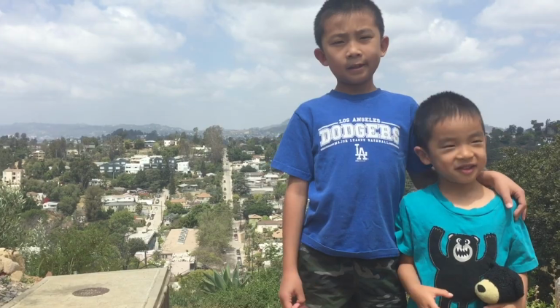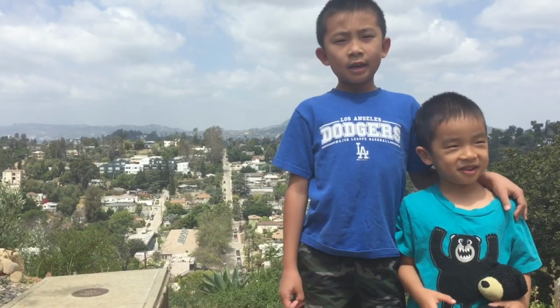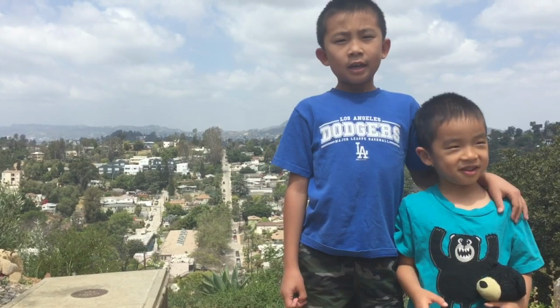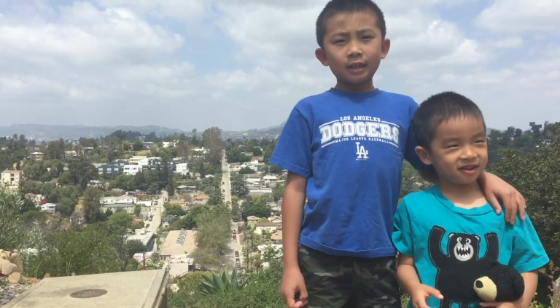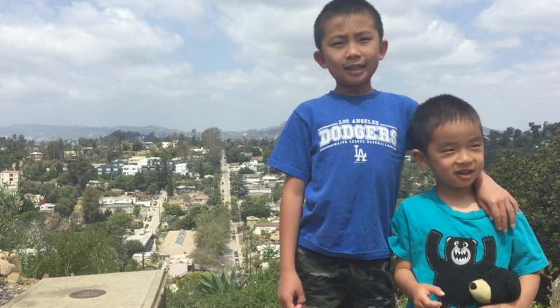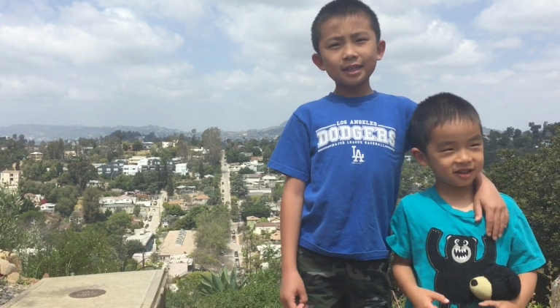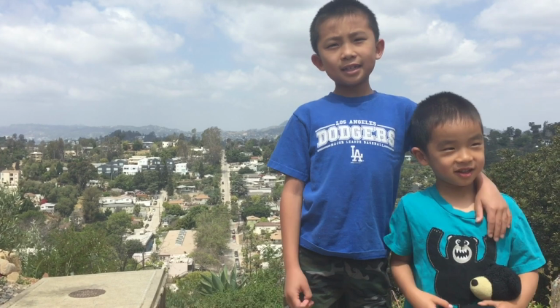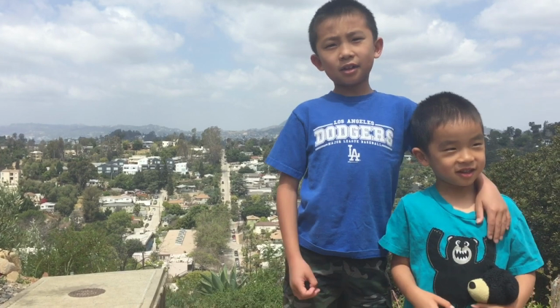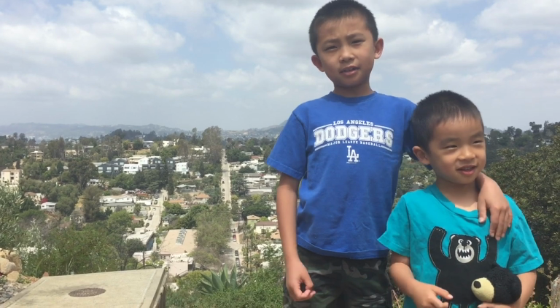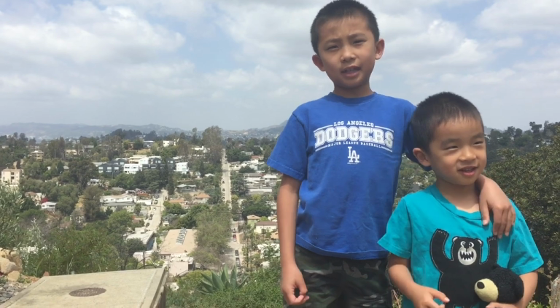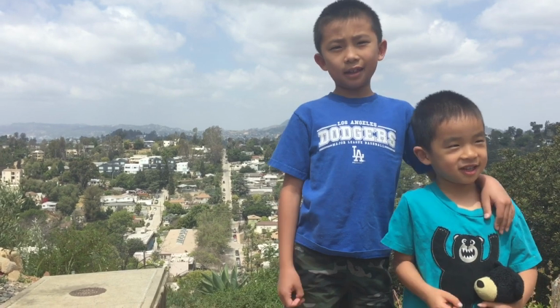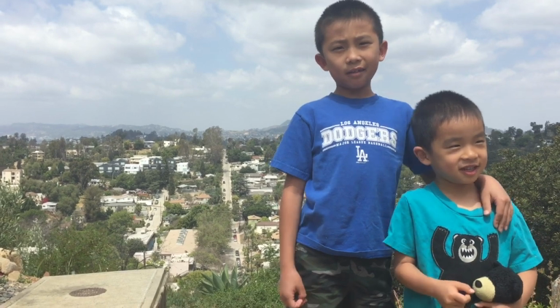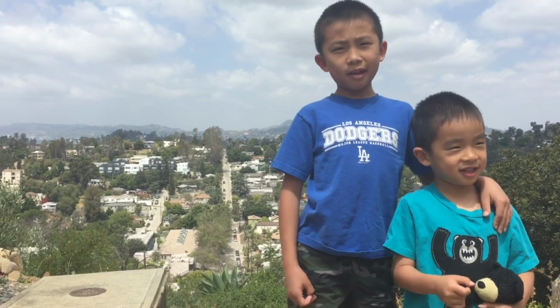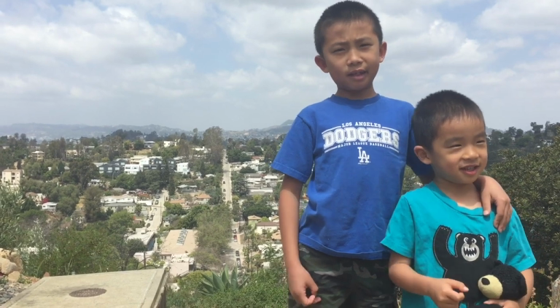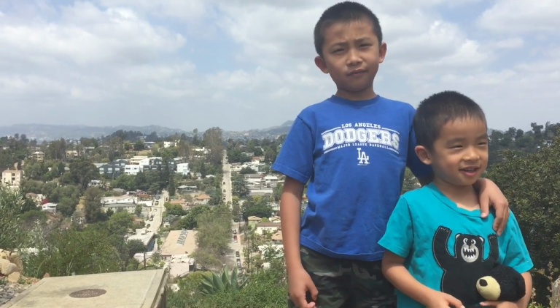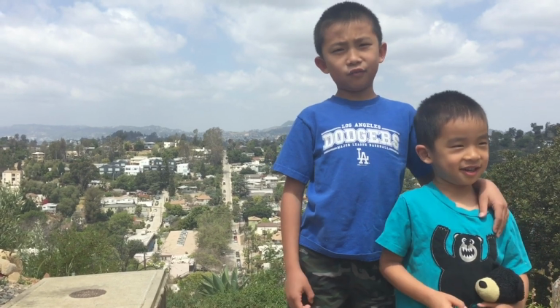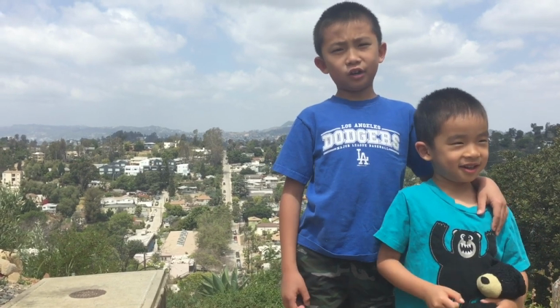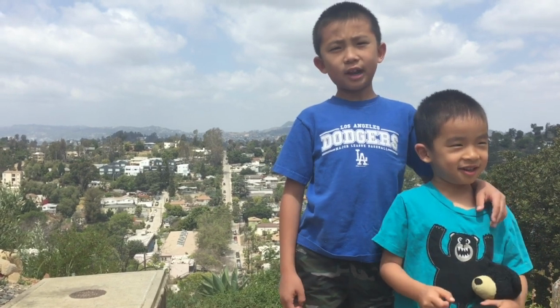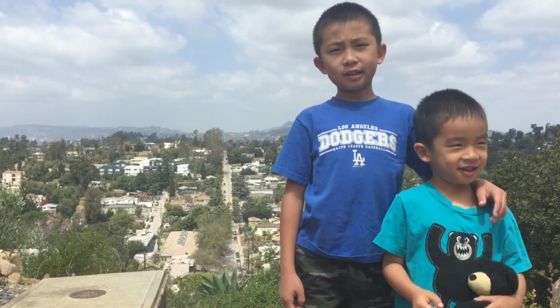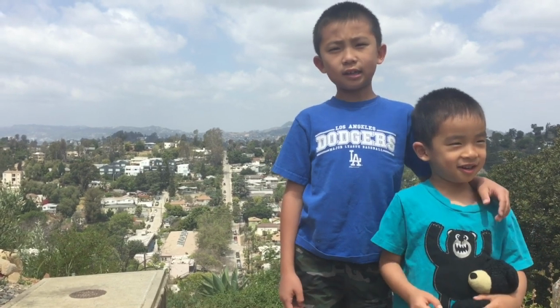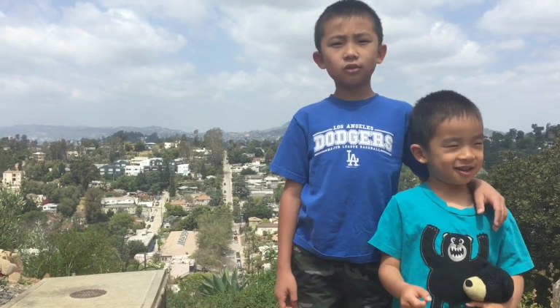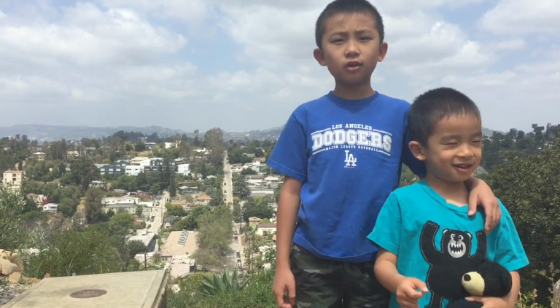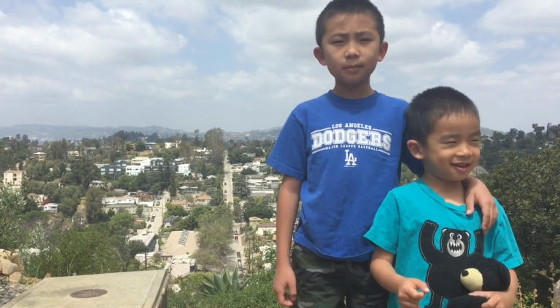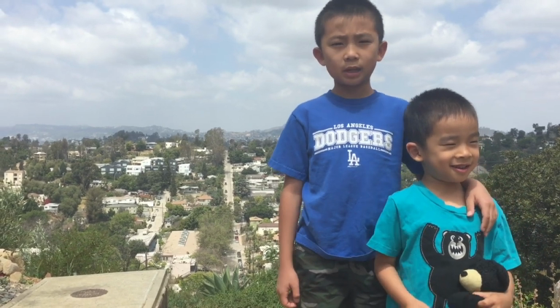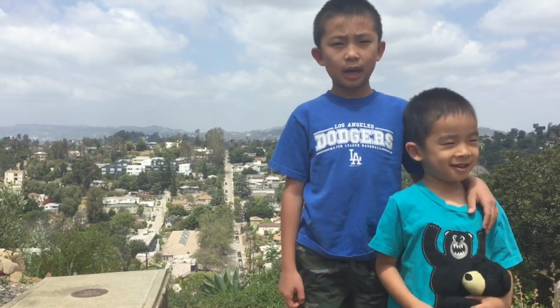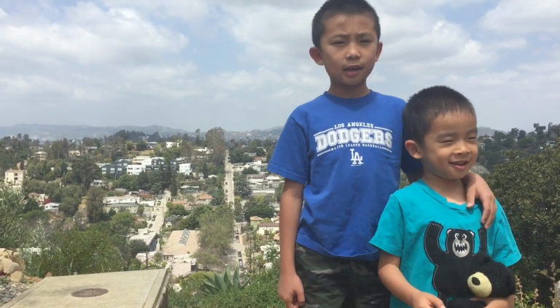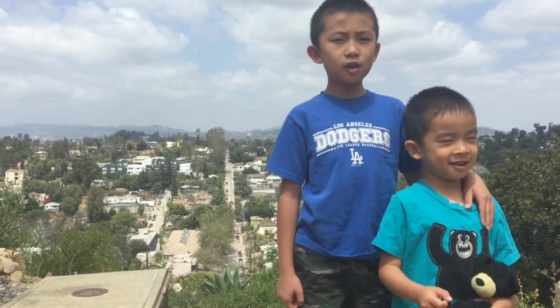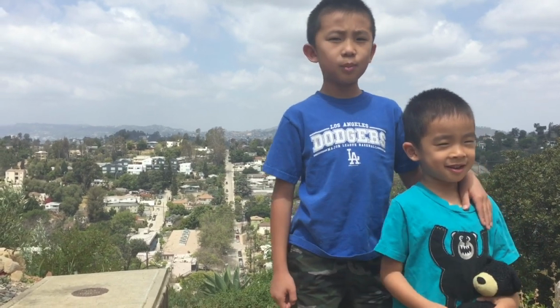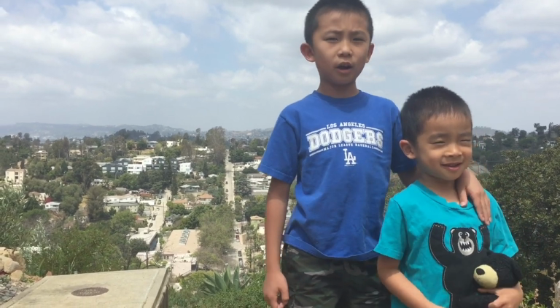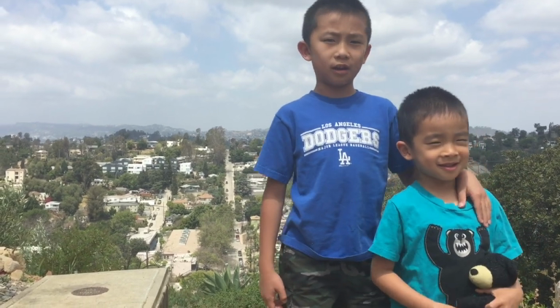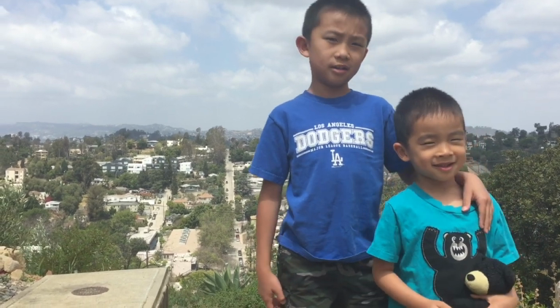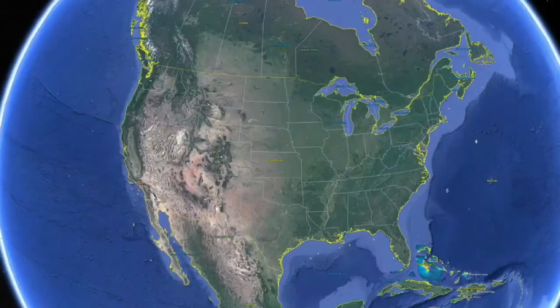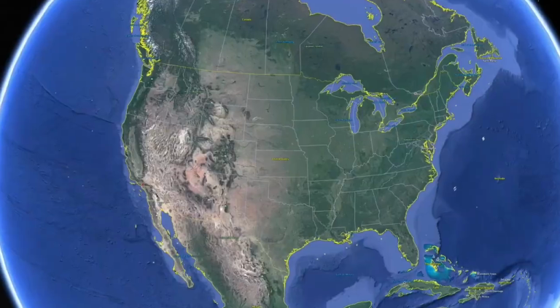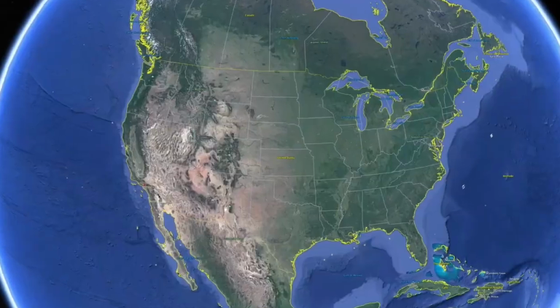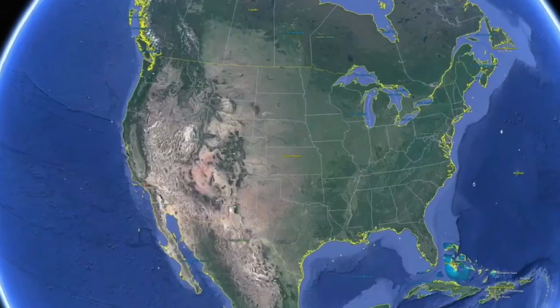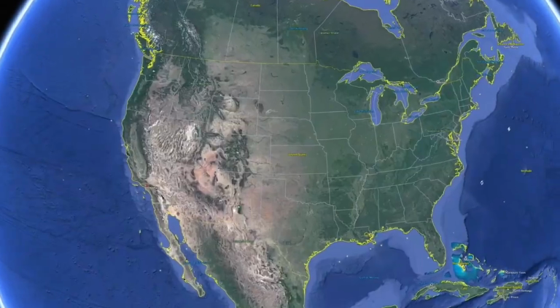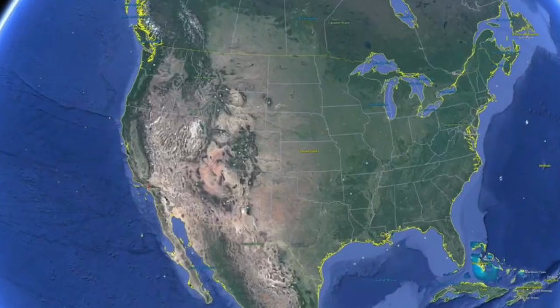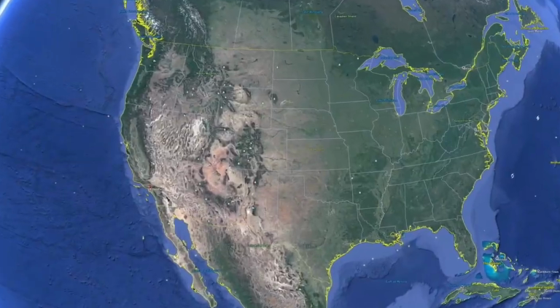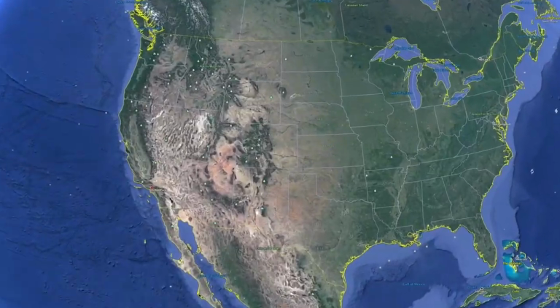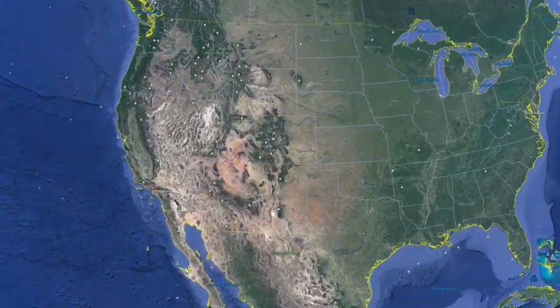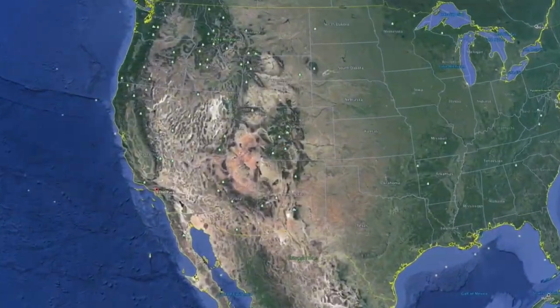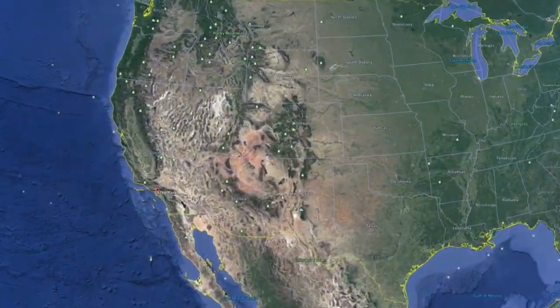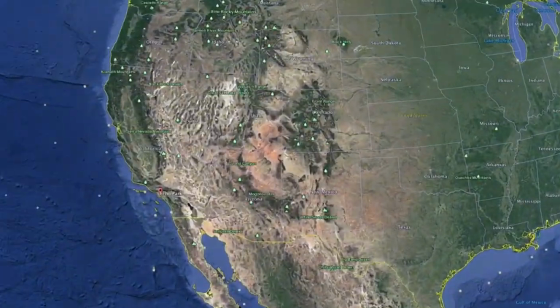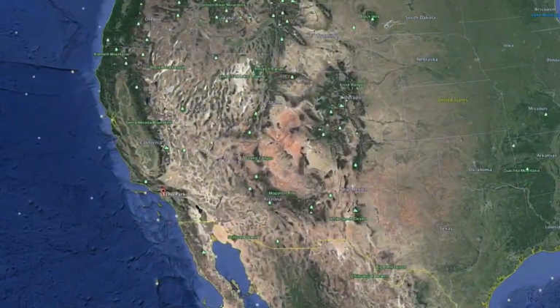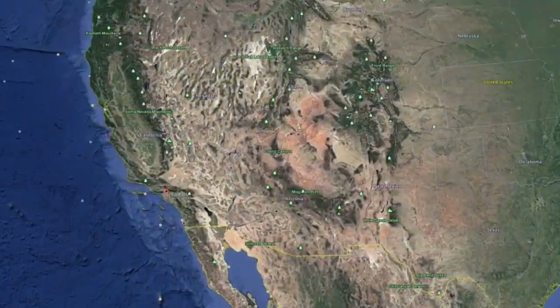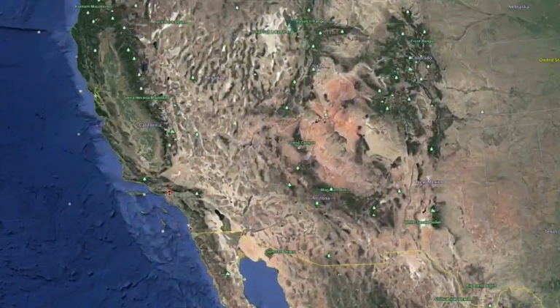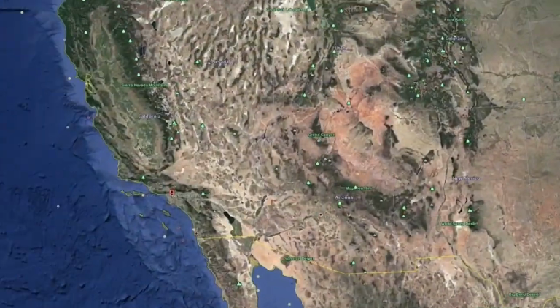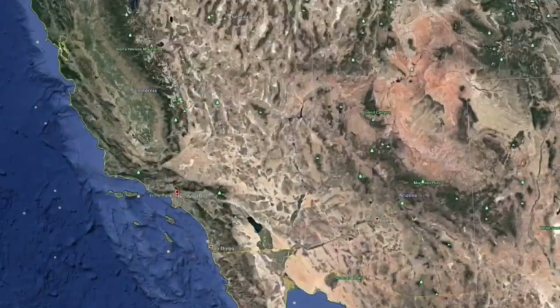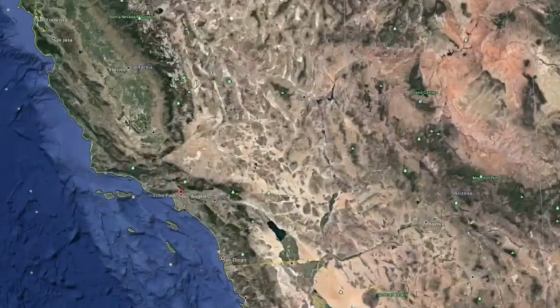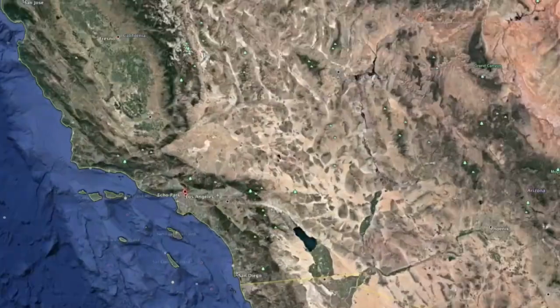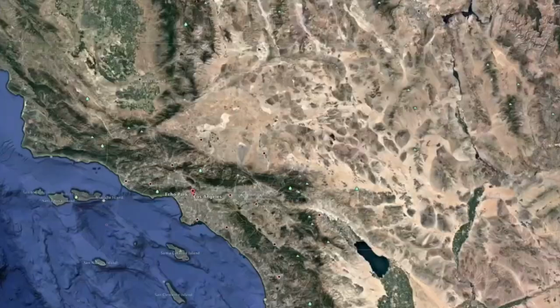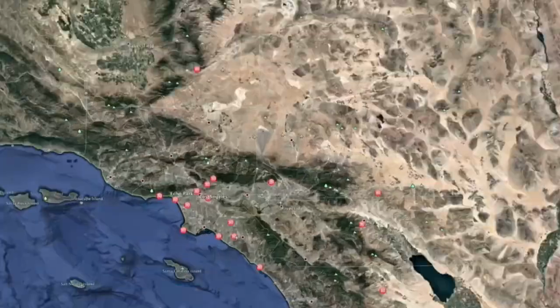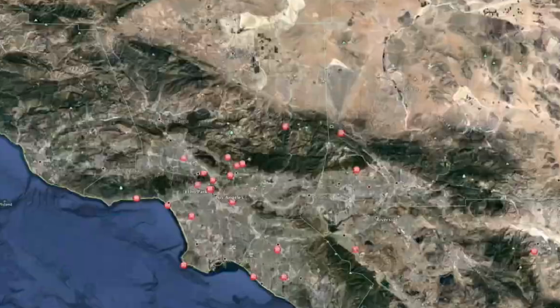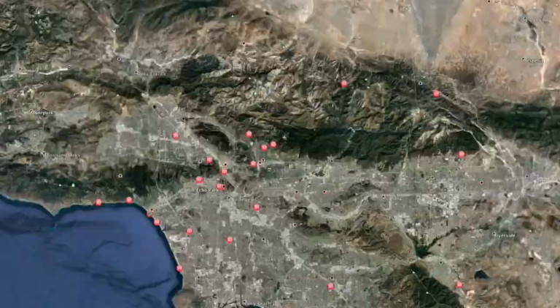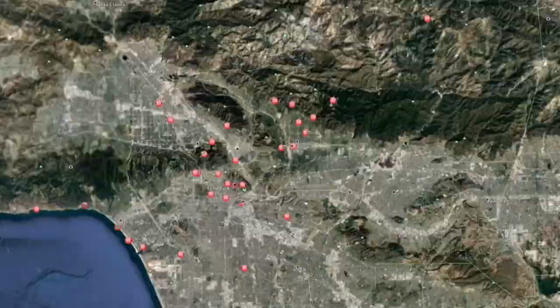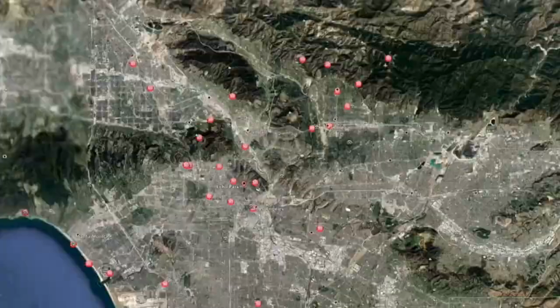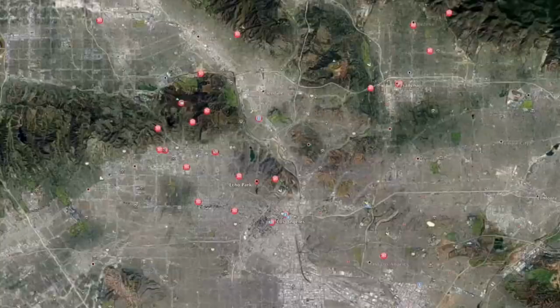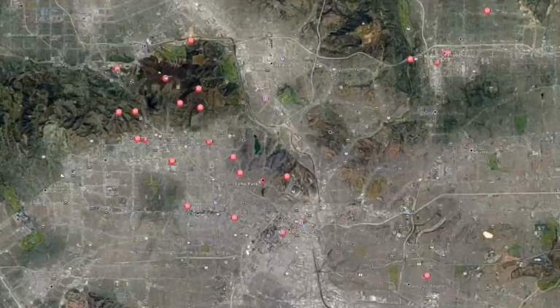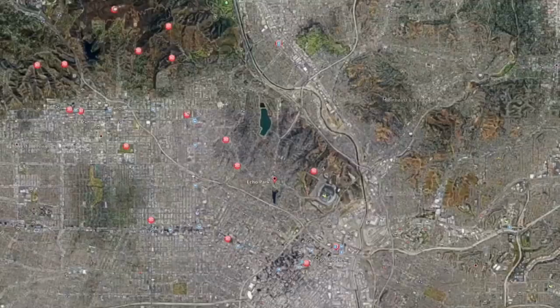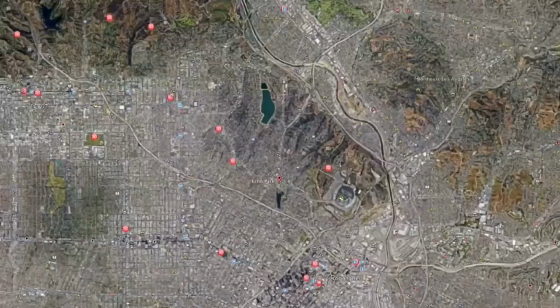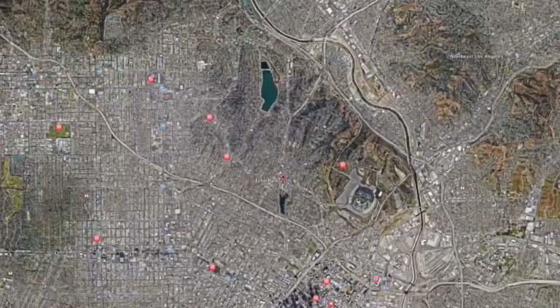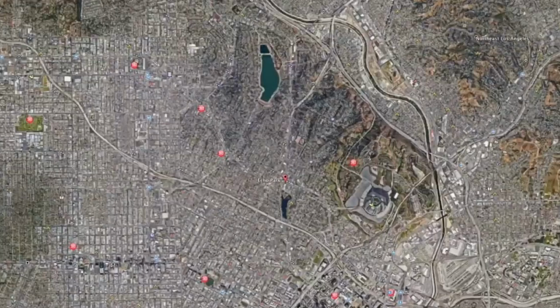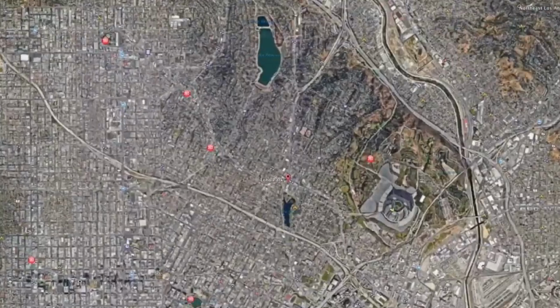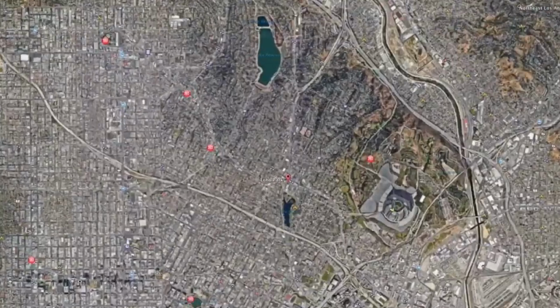This is our Southern California day trip to Echo Park. This neighborhood is centrally located in the city of Los Angeles.